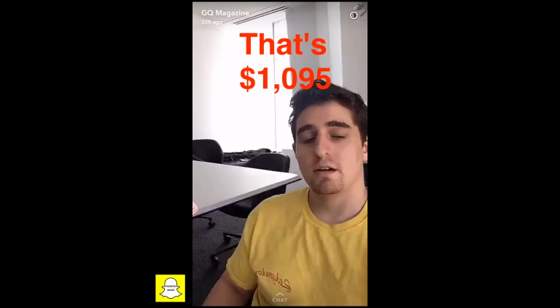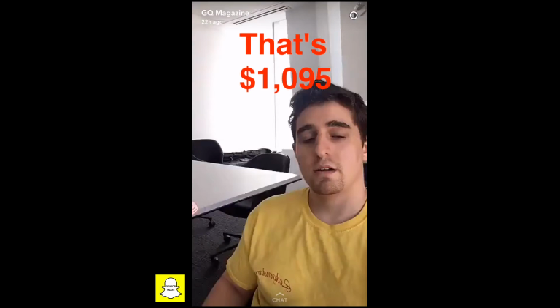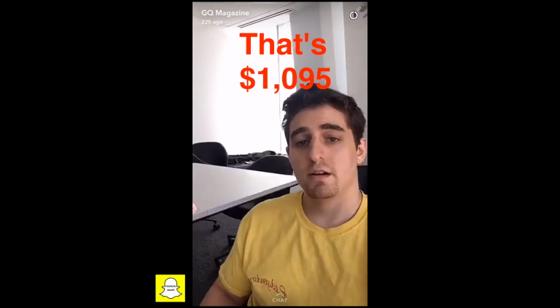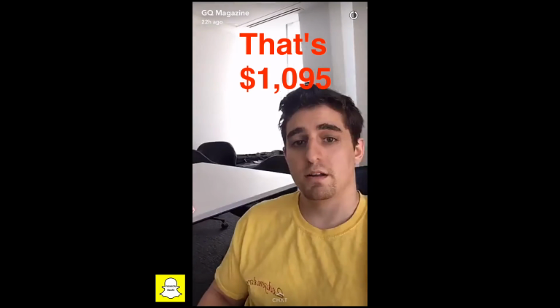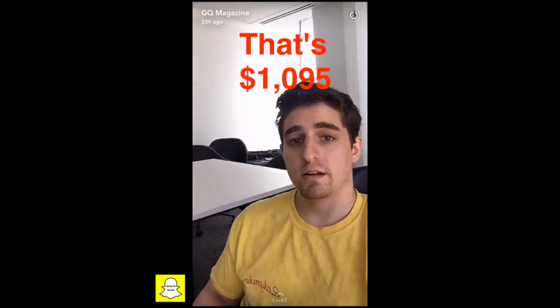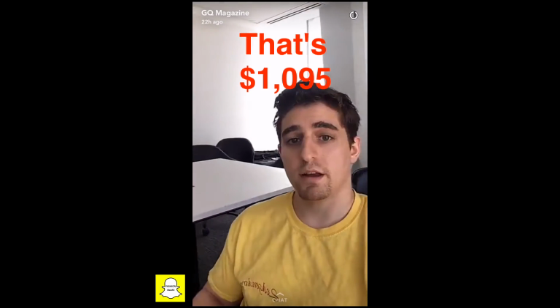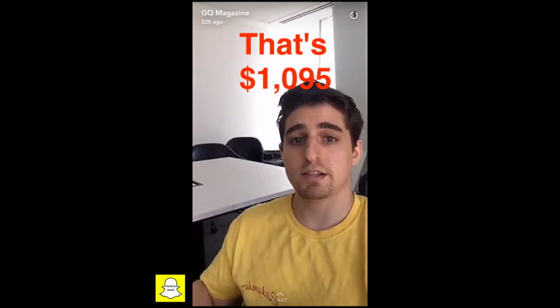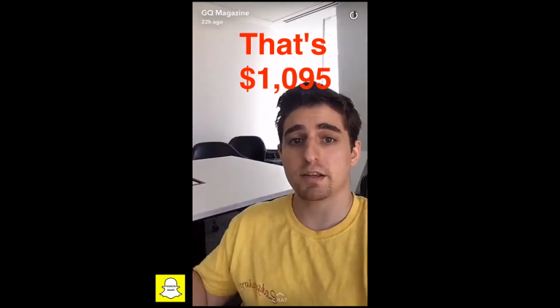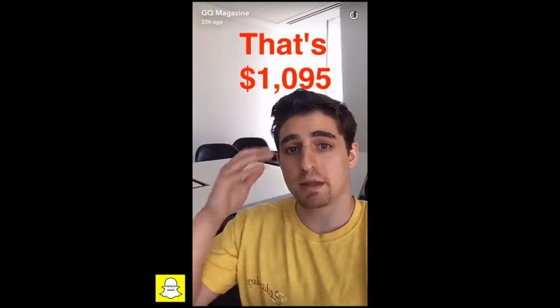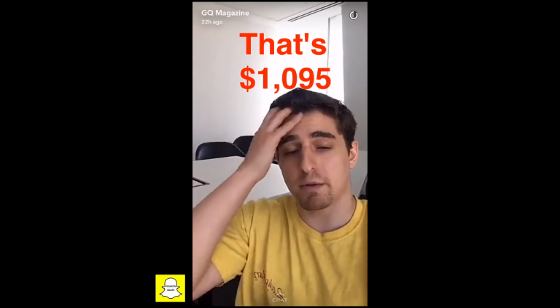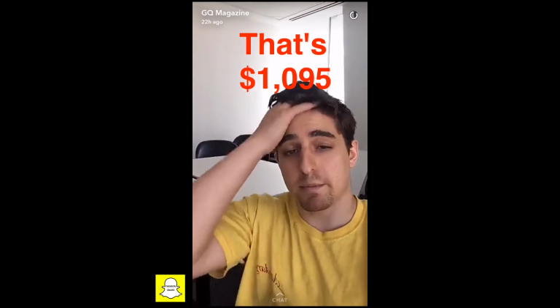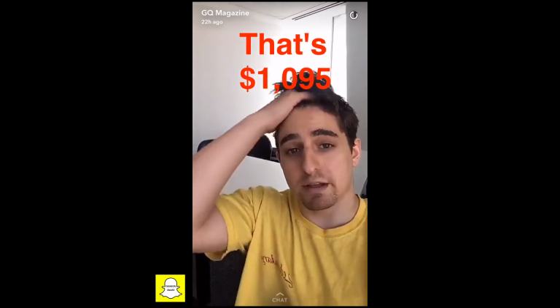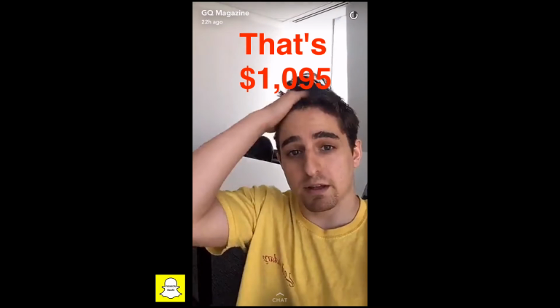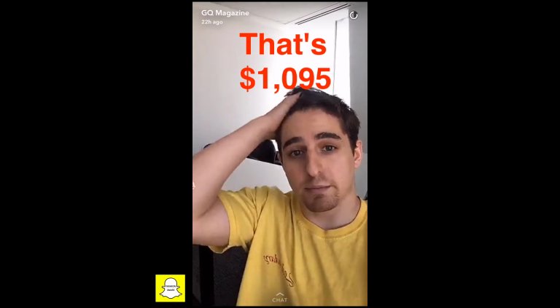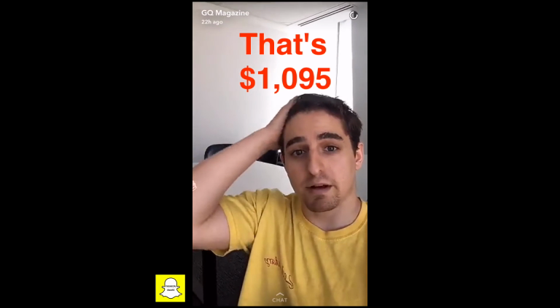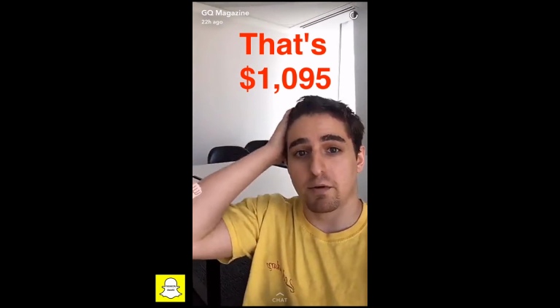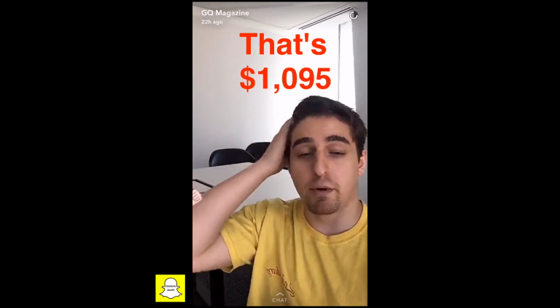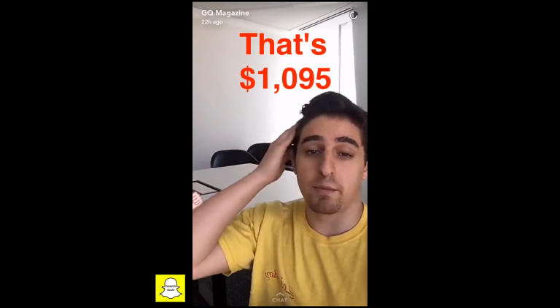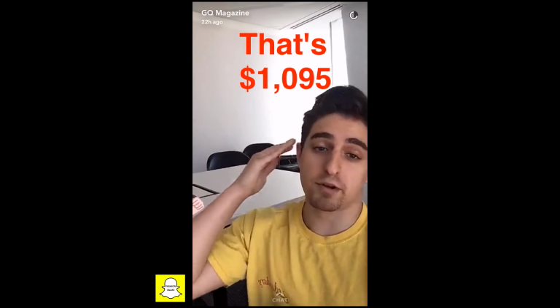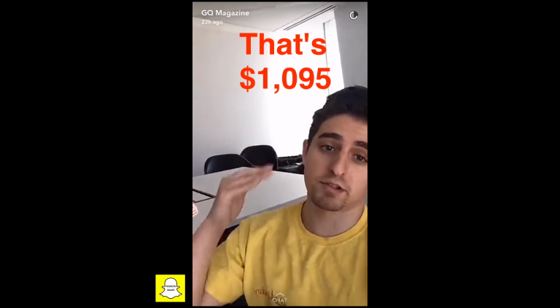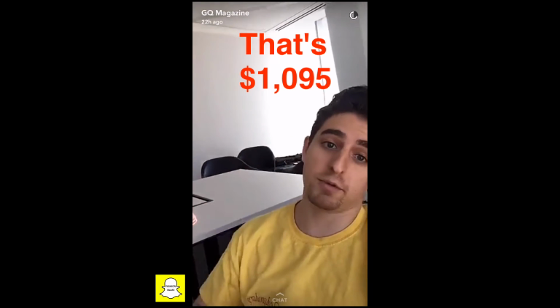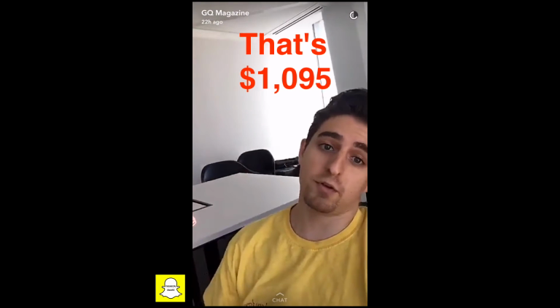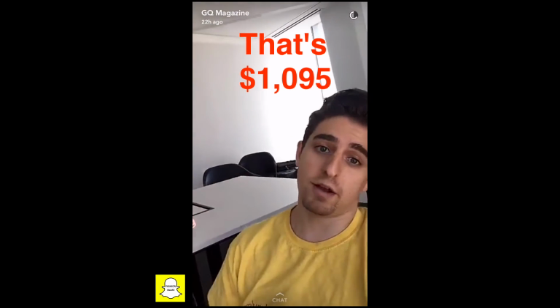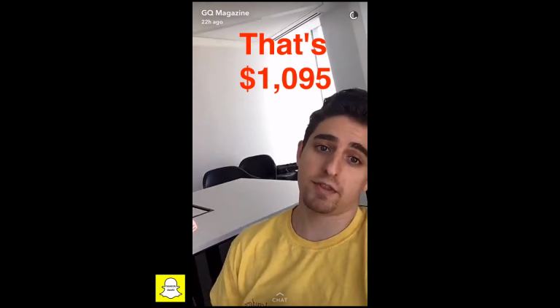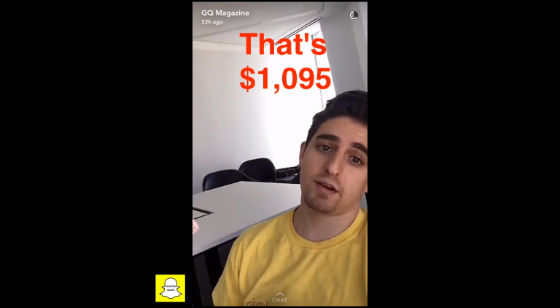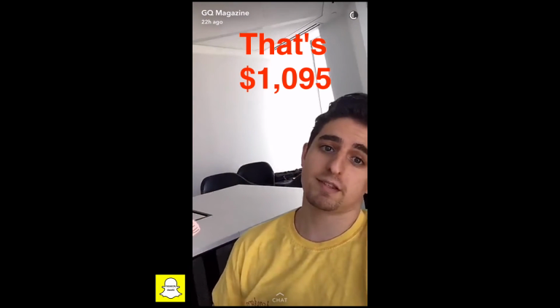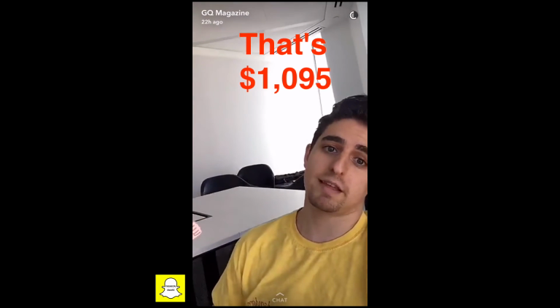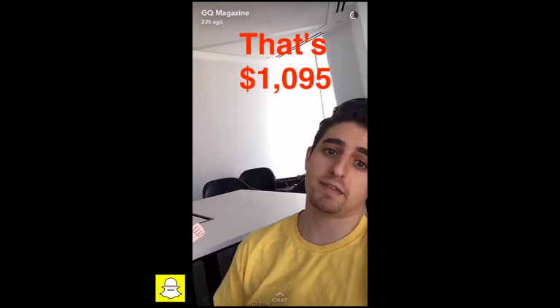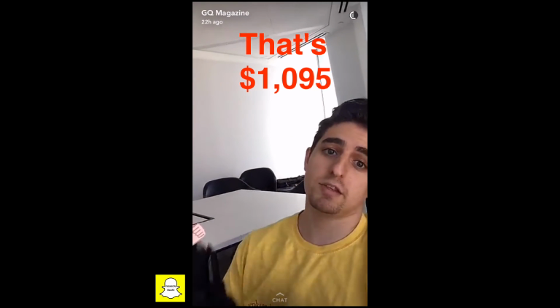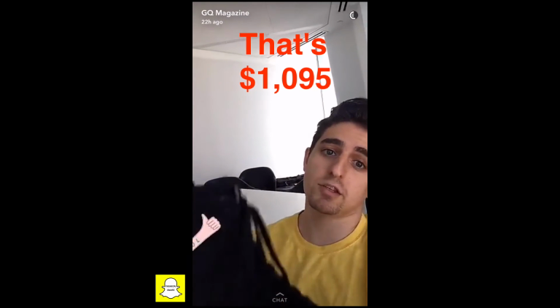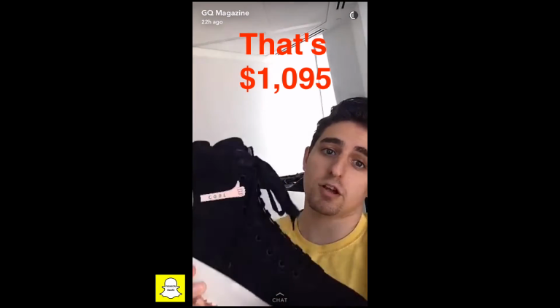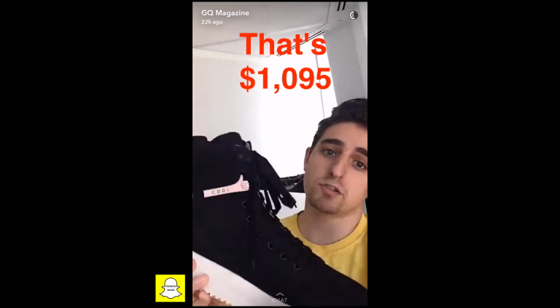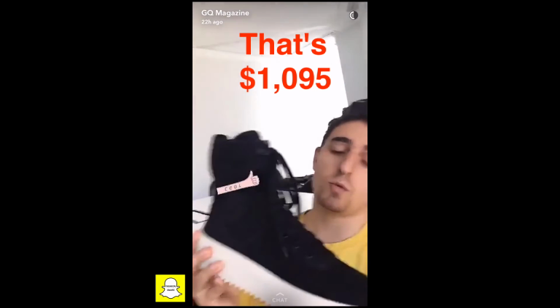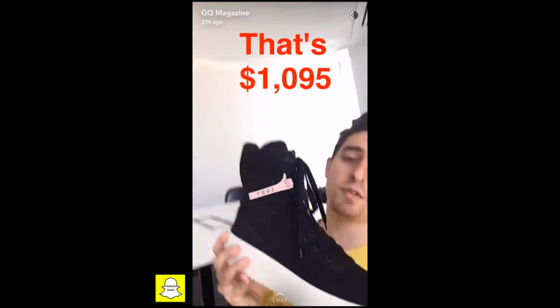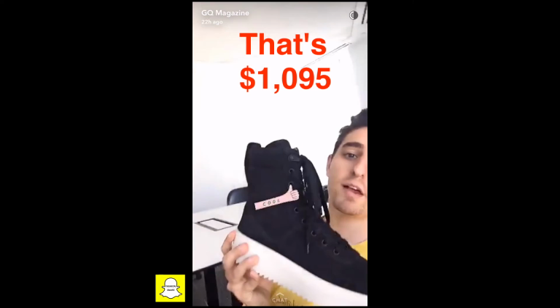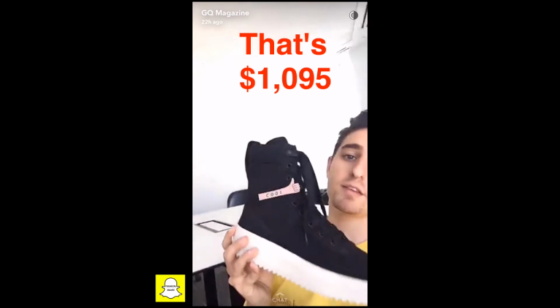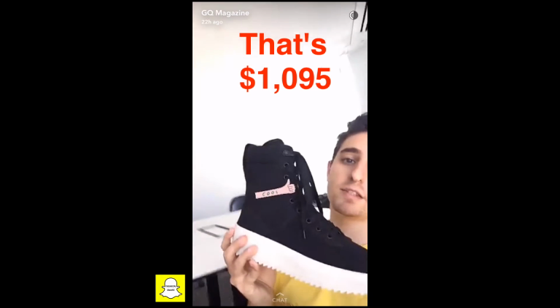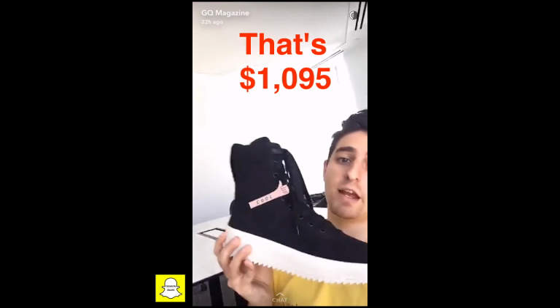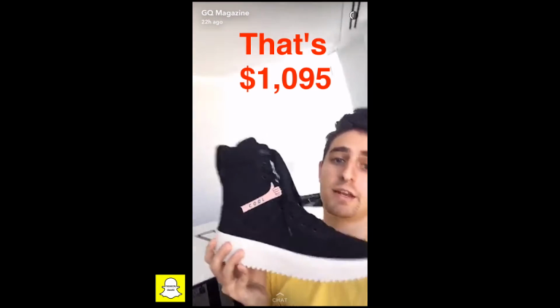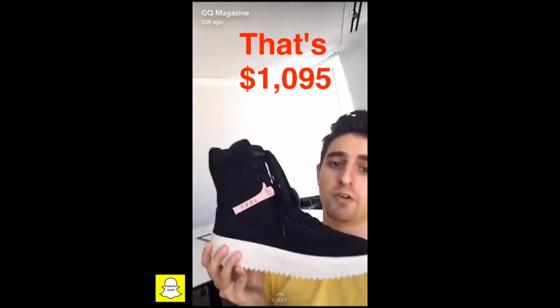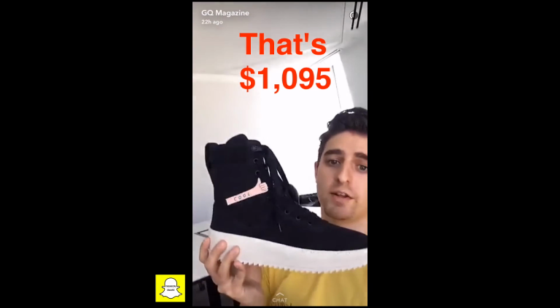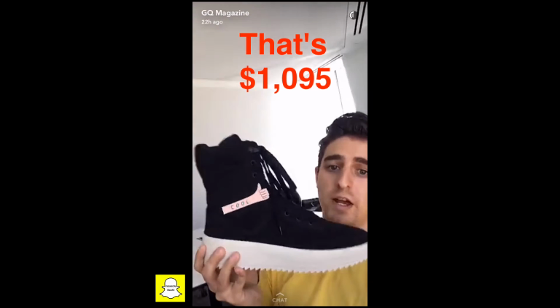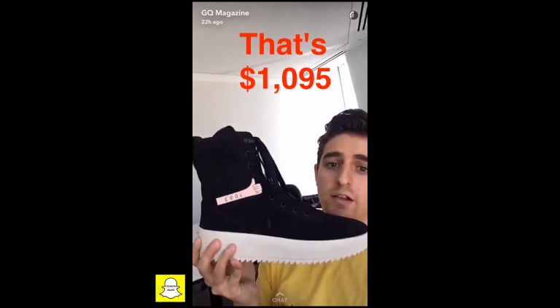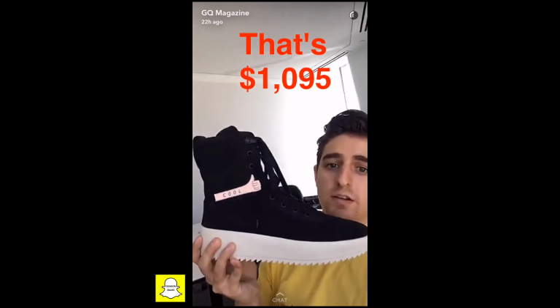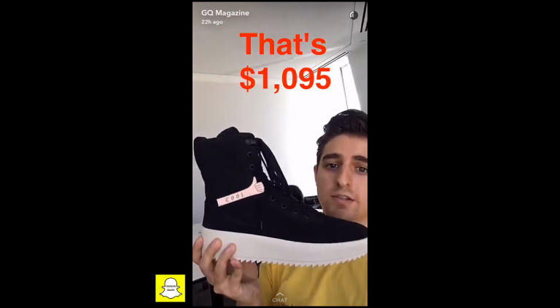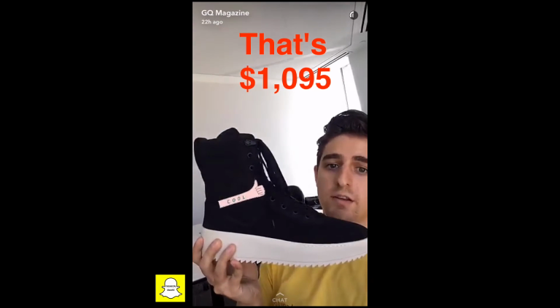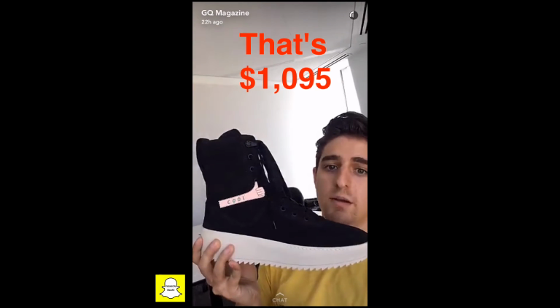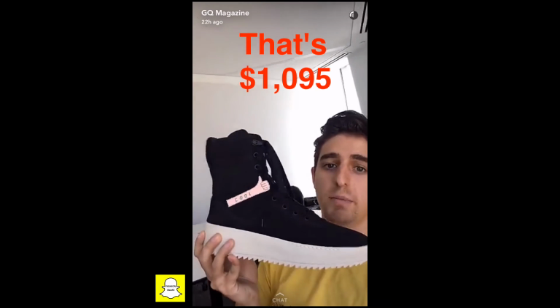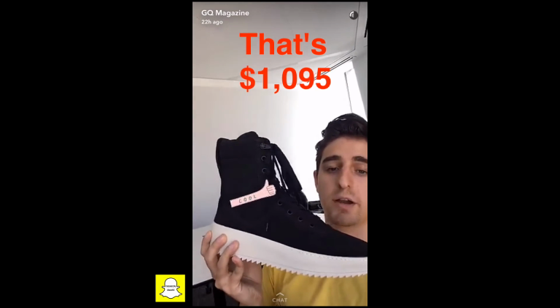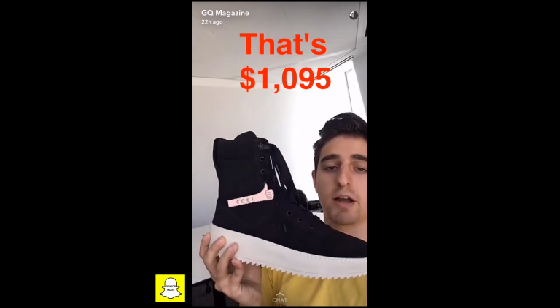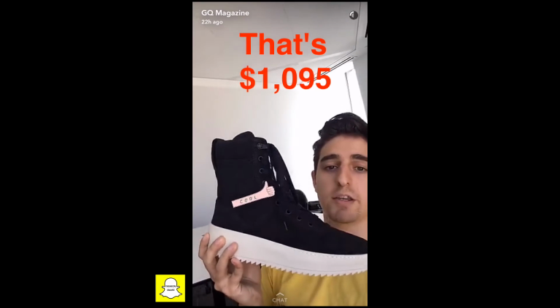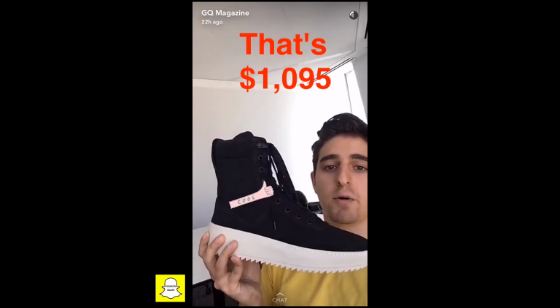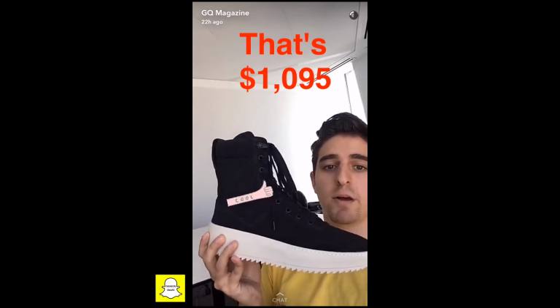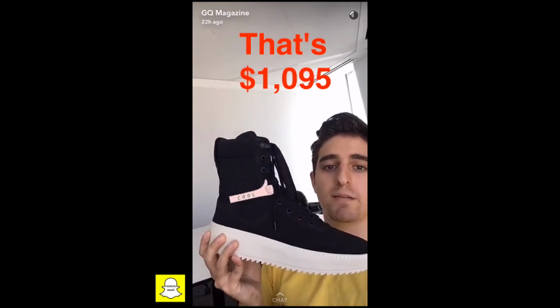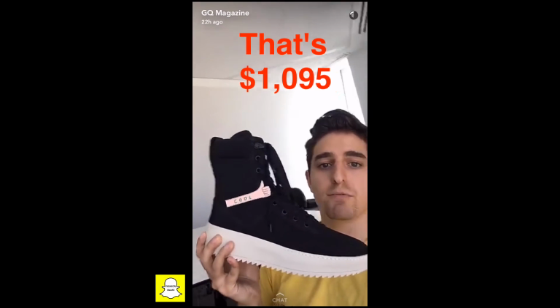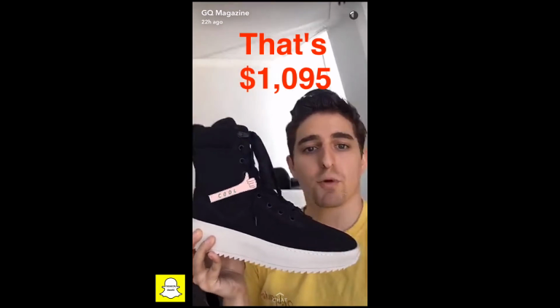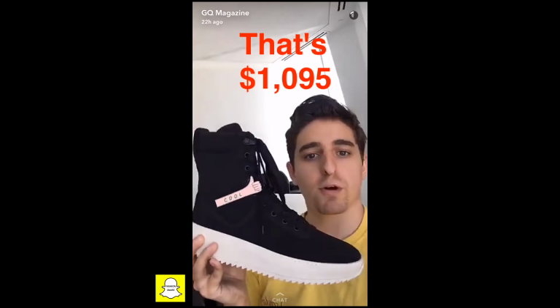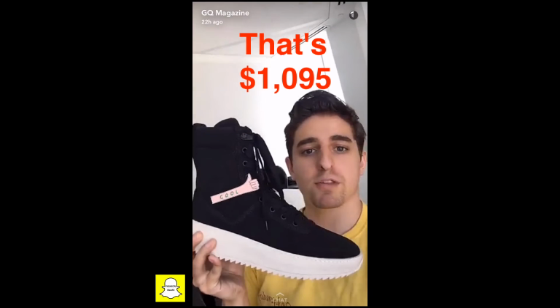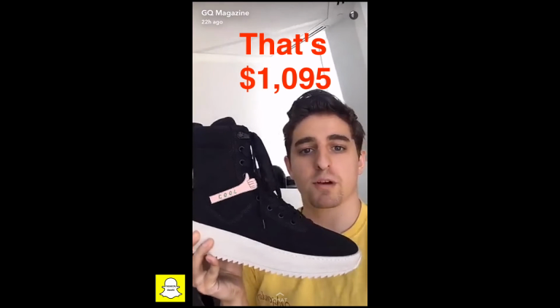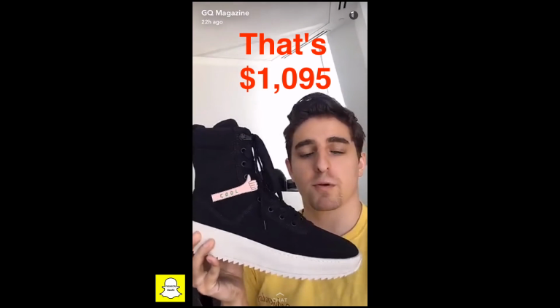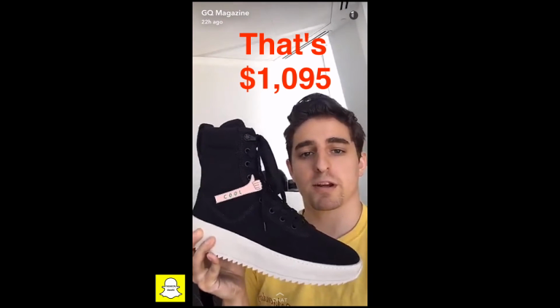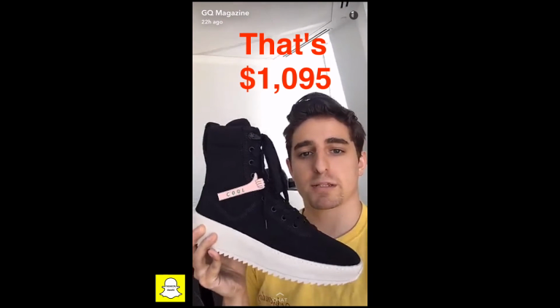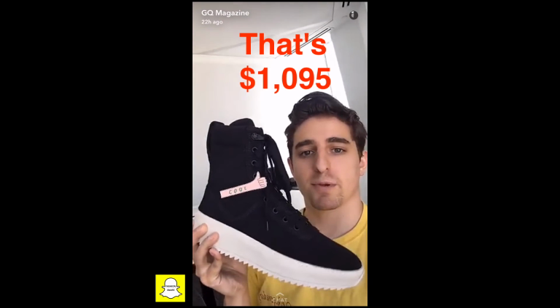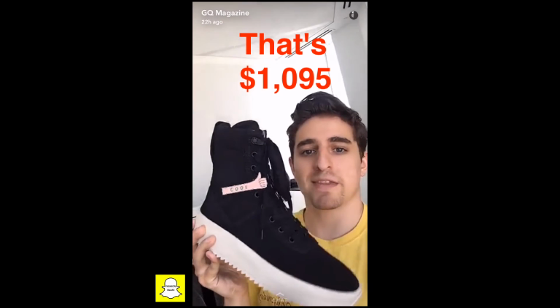Now something that might be a little bit of a bummer to some of you out there is that these cost $1,095. But you know what? They're worth it. We're going to explain that right now.